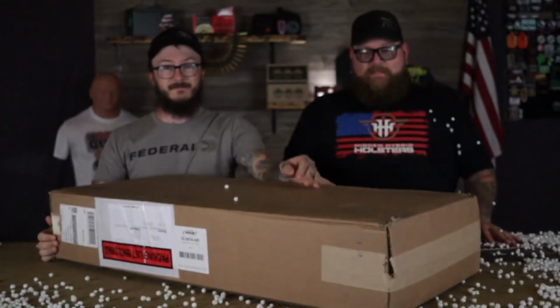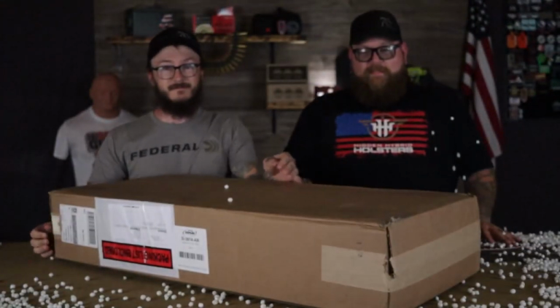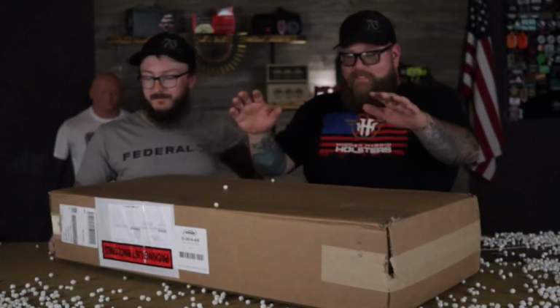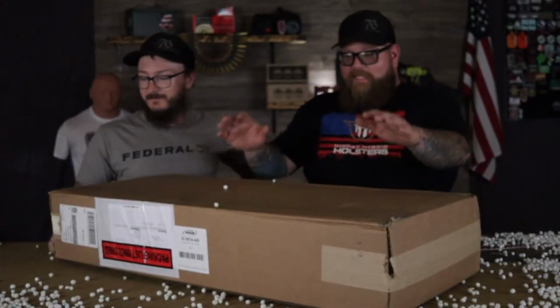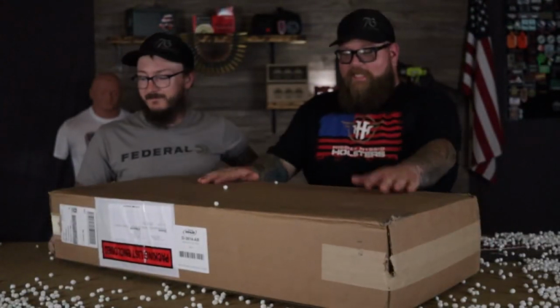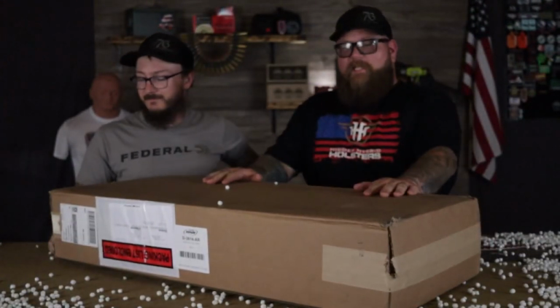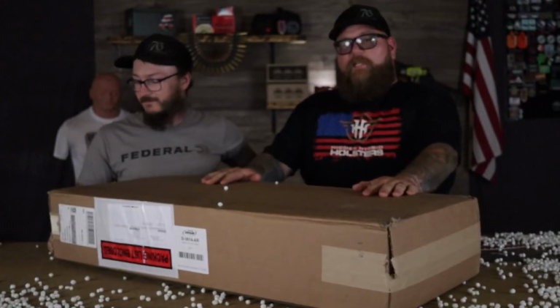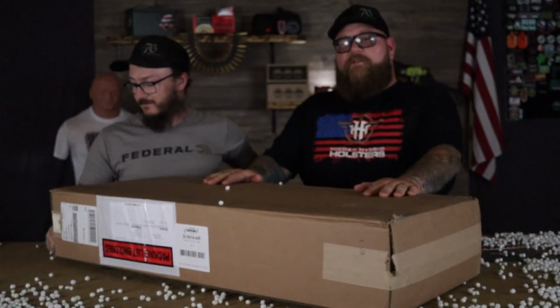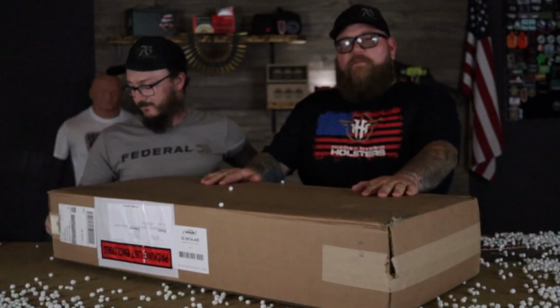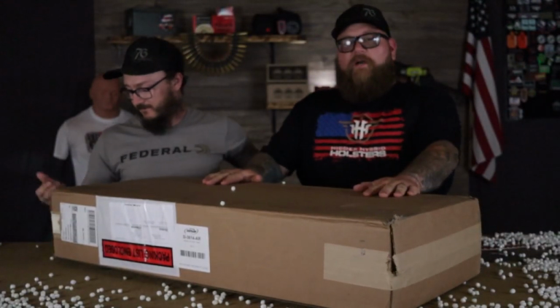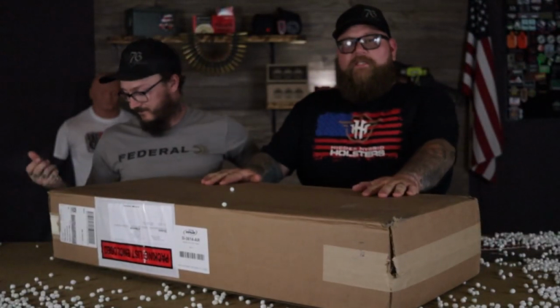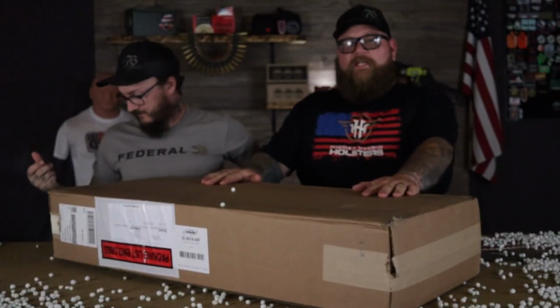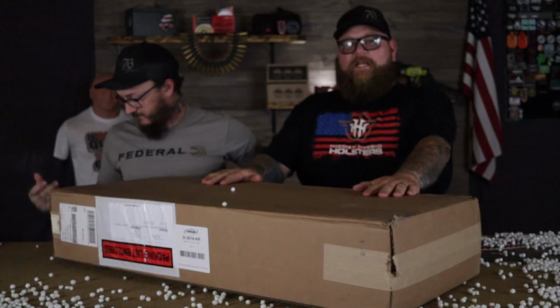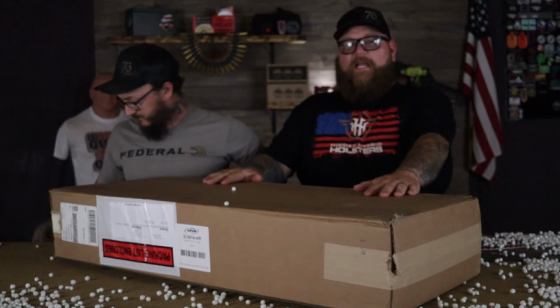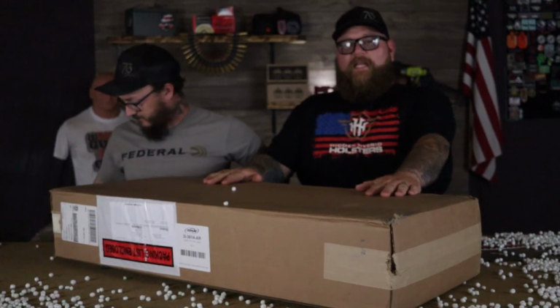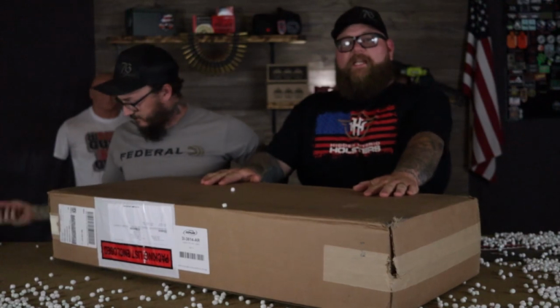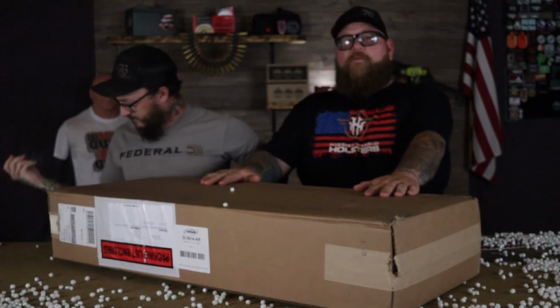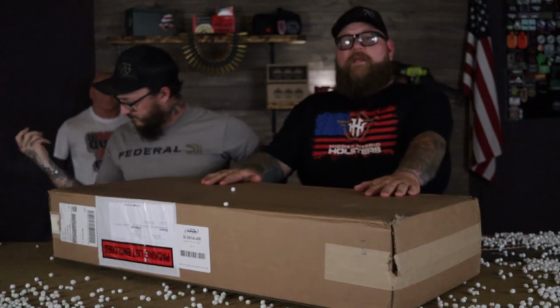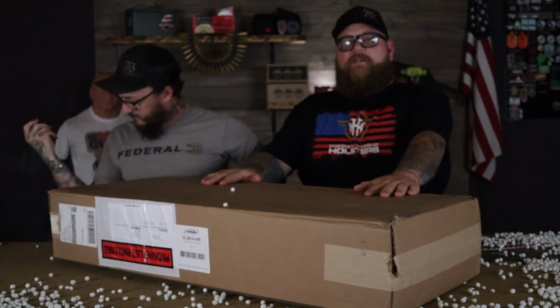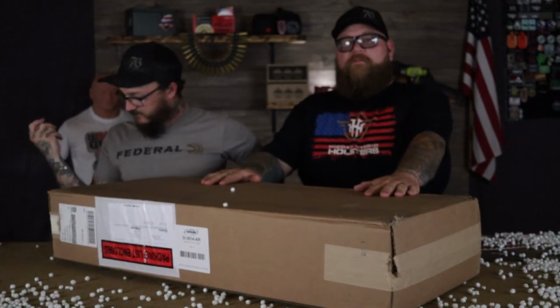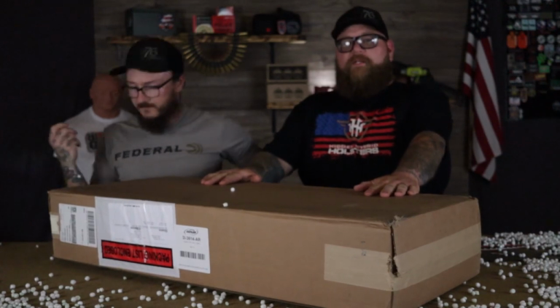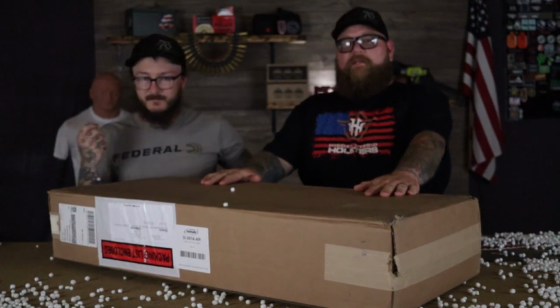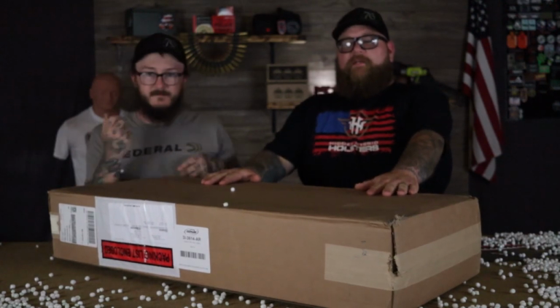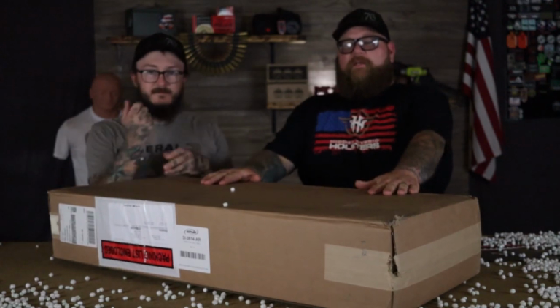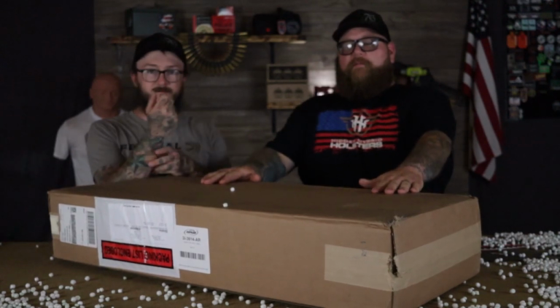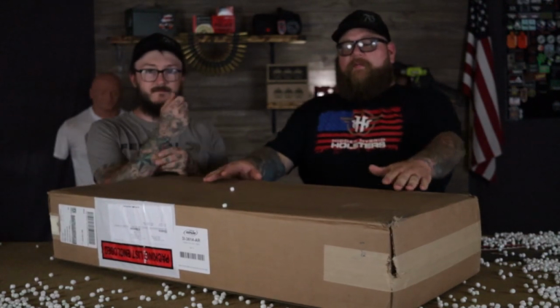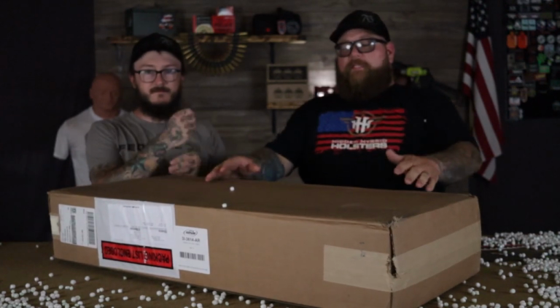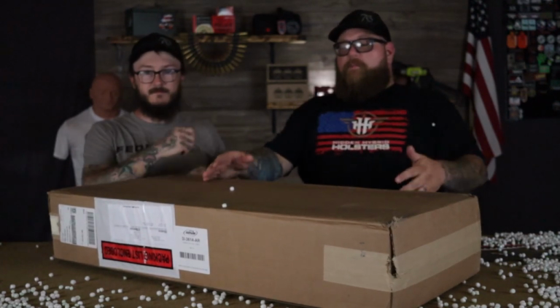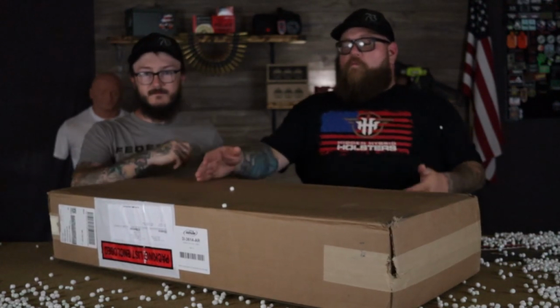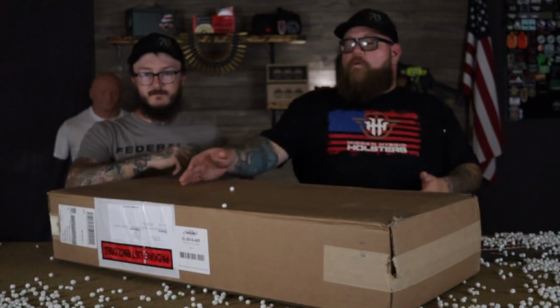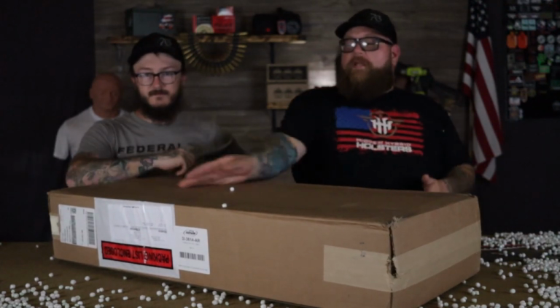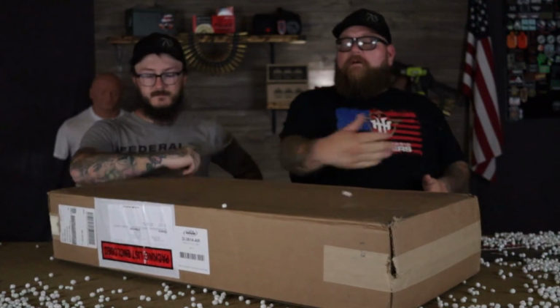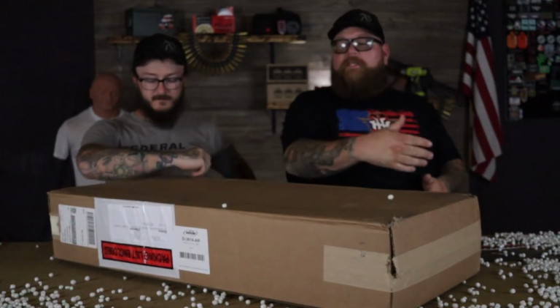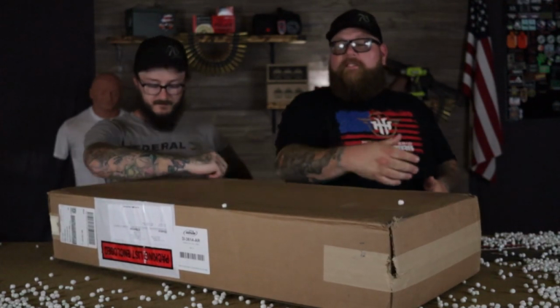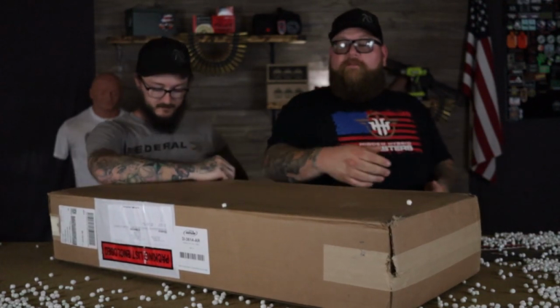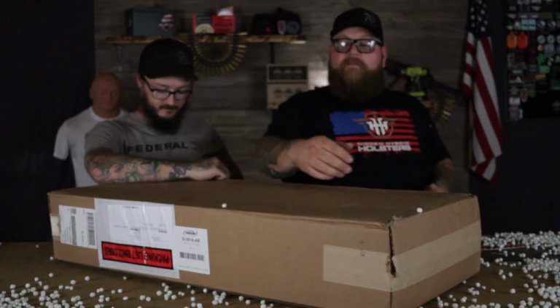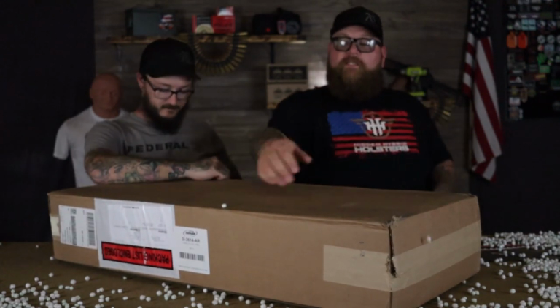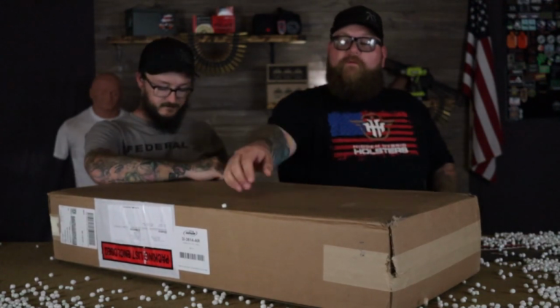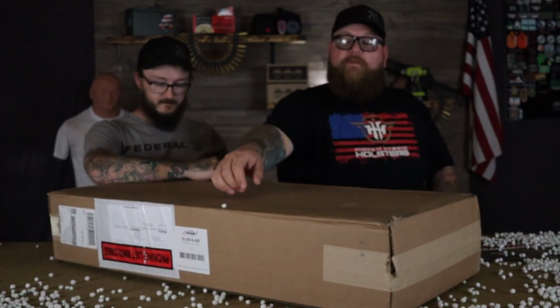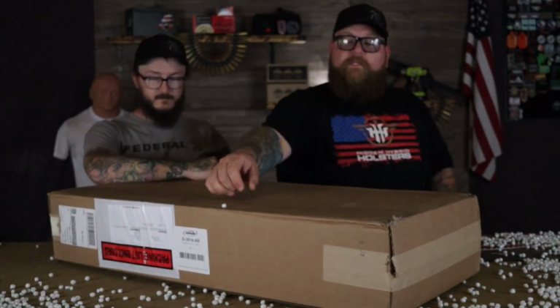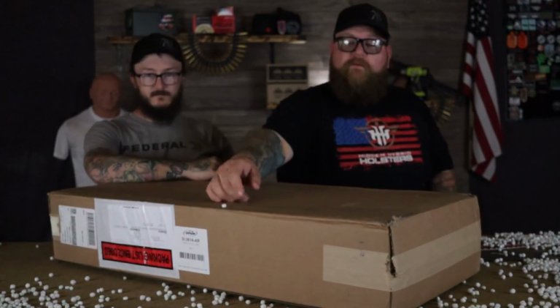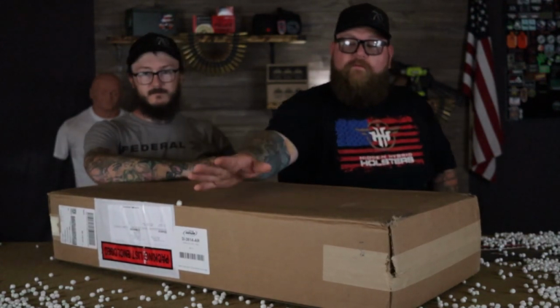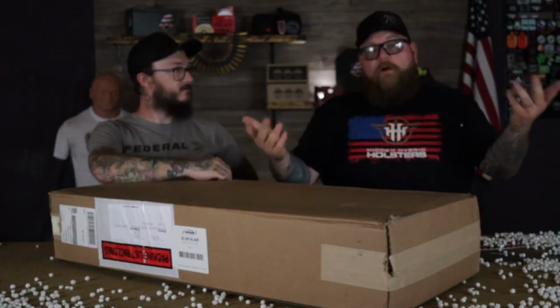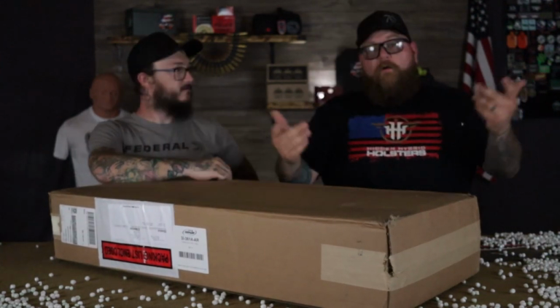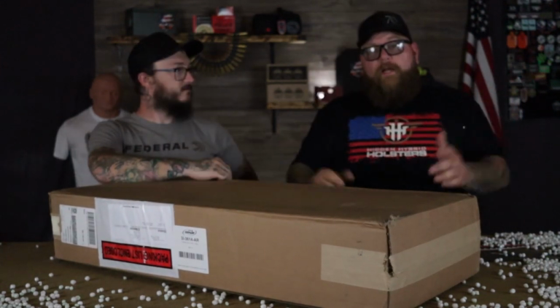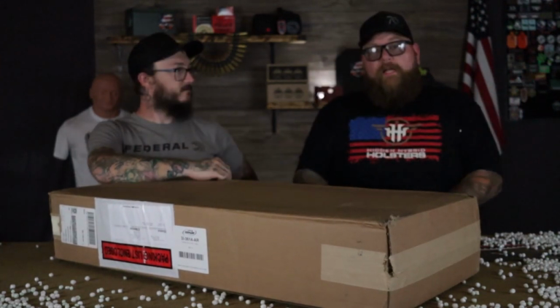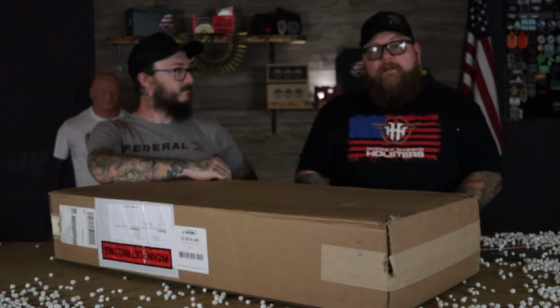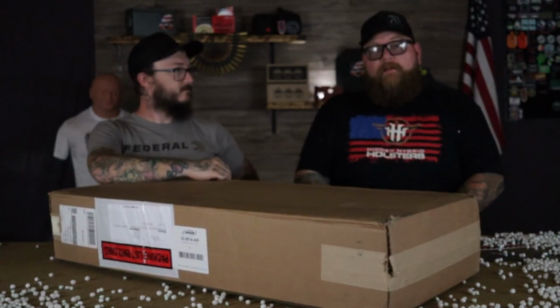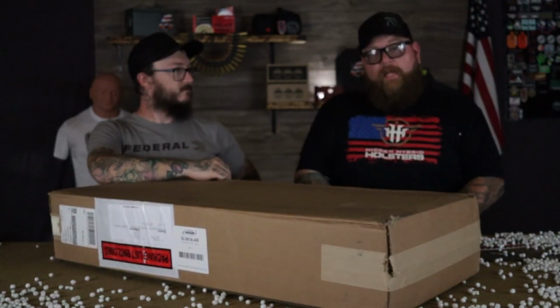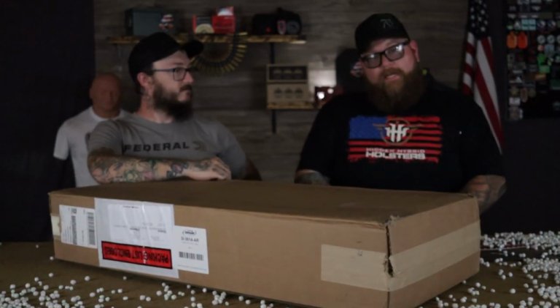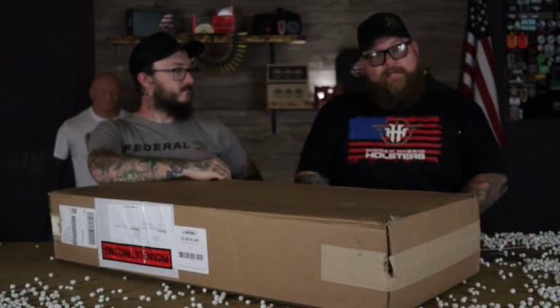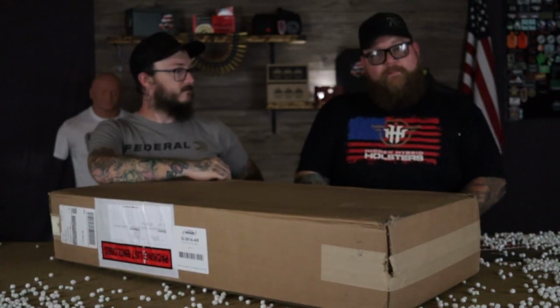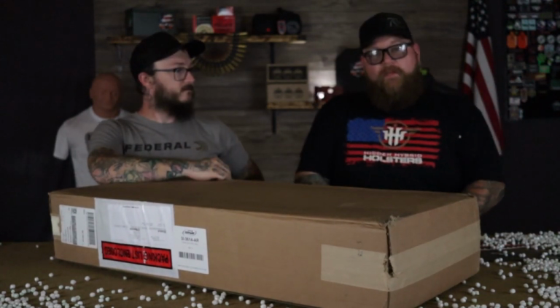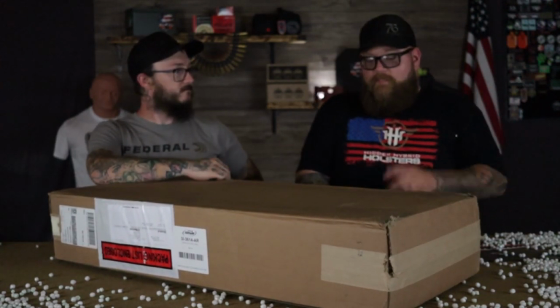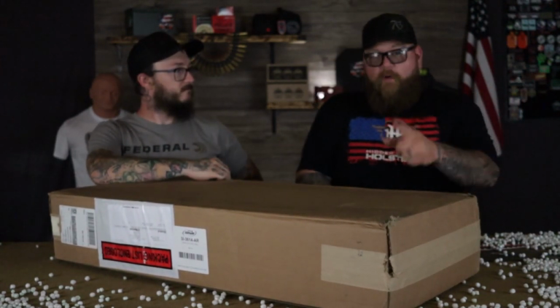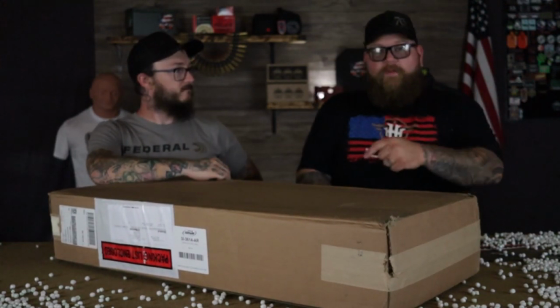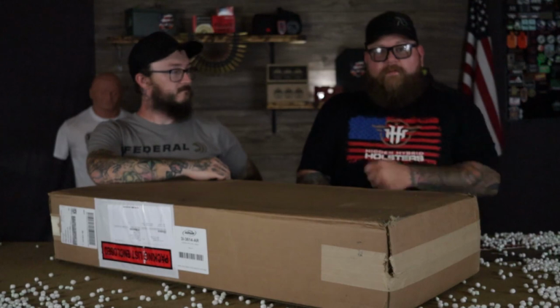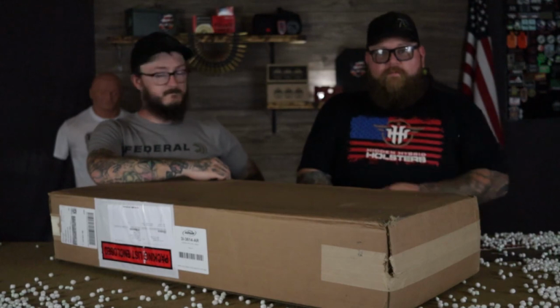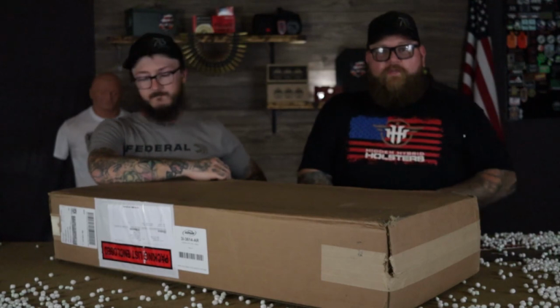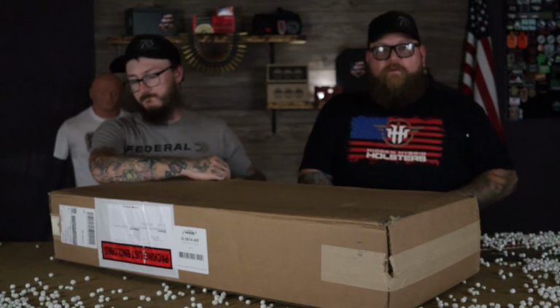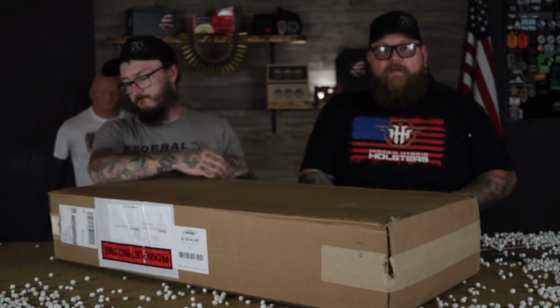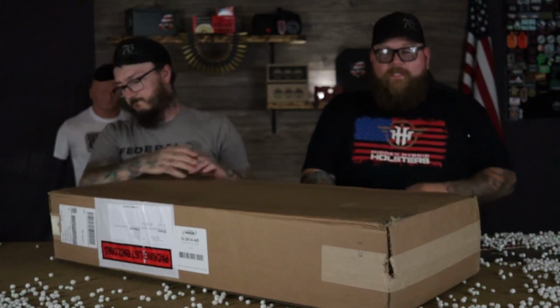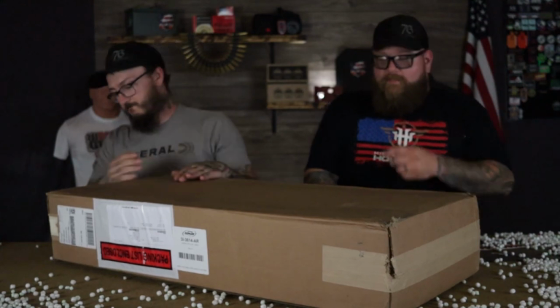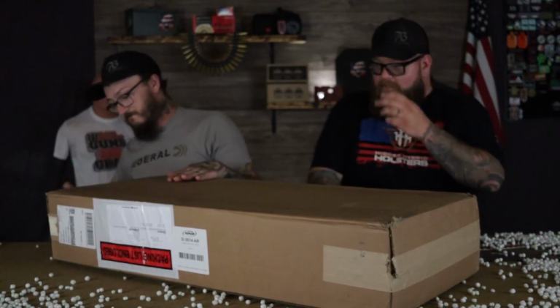We did get a huge box today and I cannot wait to open it, because I've been waiting on this ever since we went to NRA AM. Let's open it and we'll show you what it is.